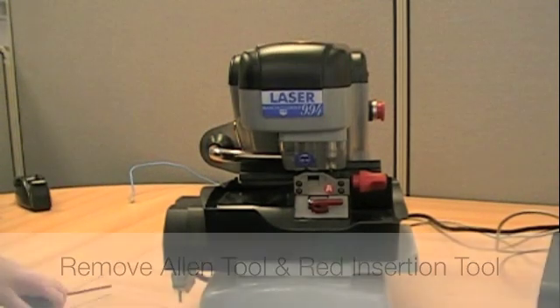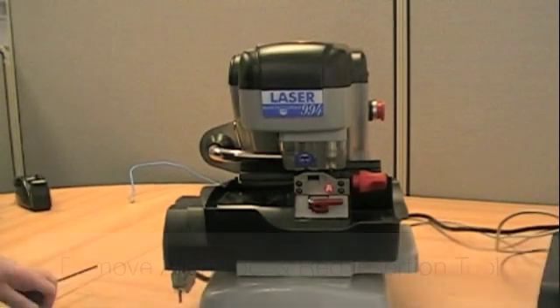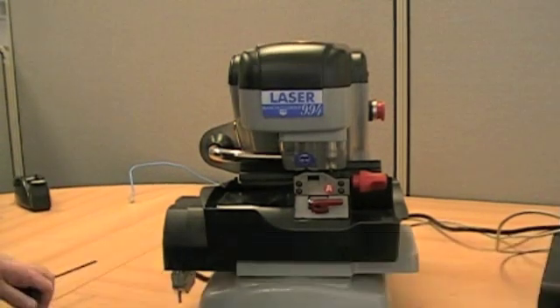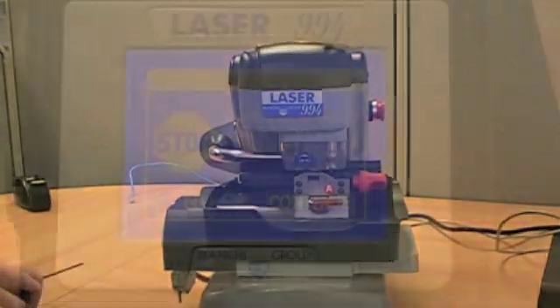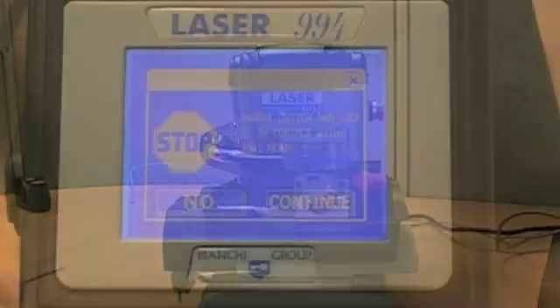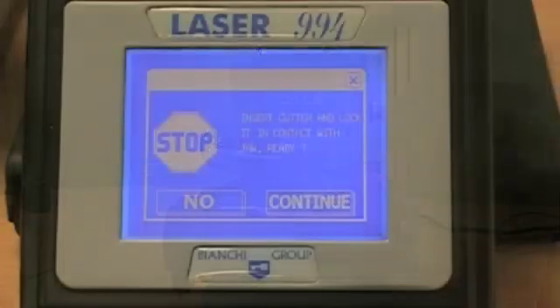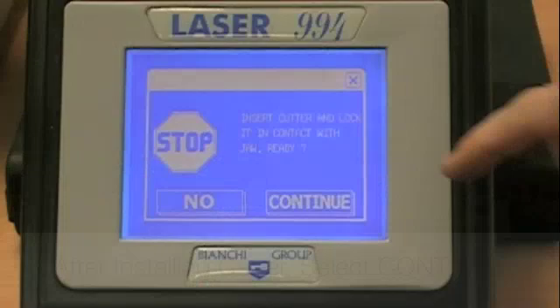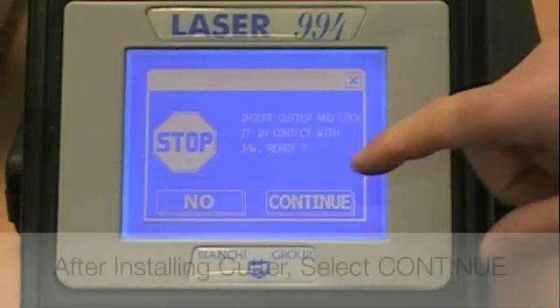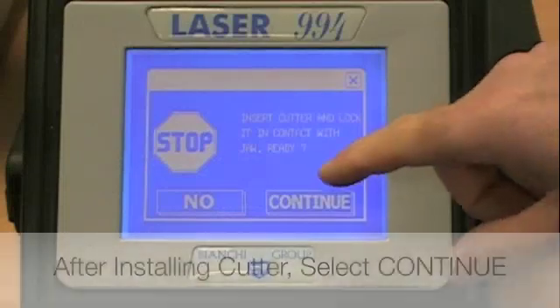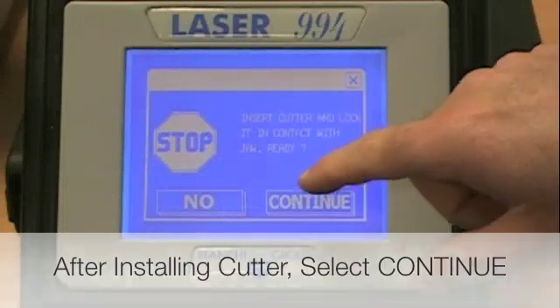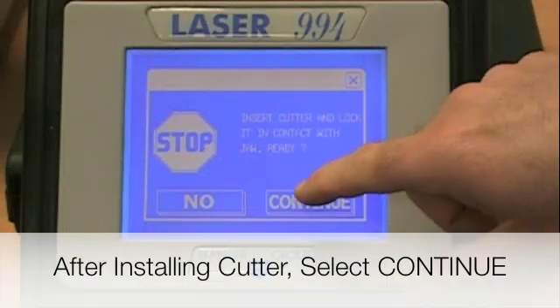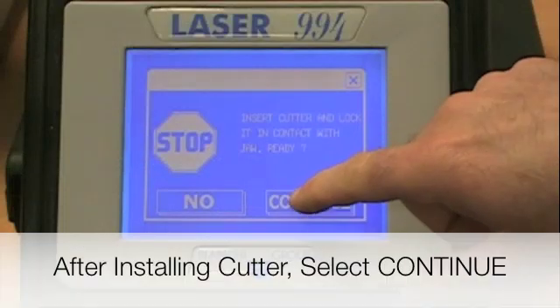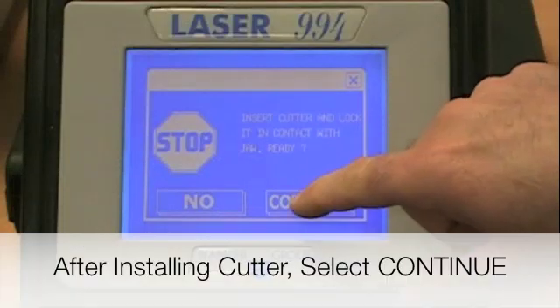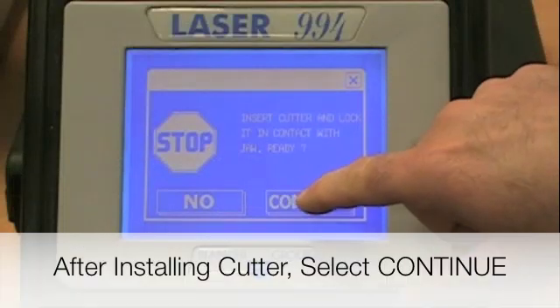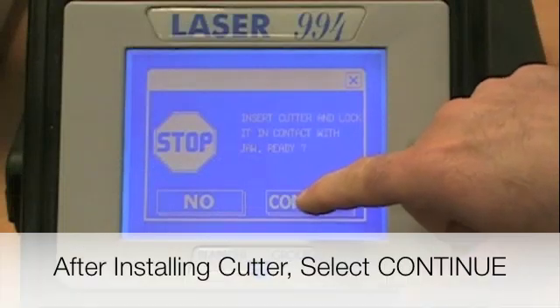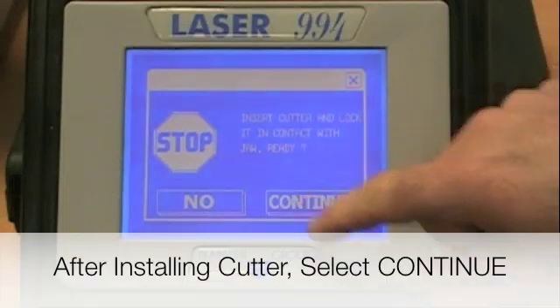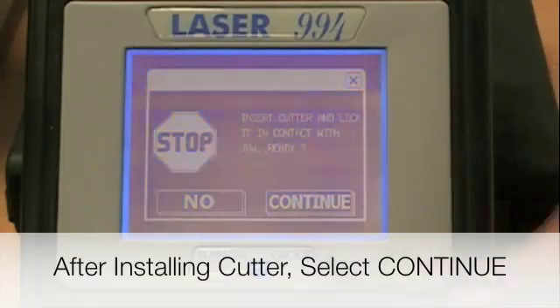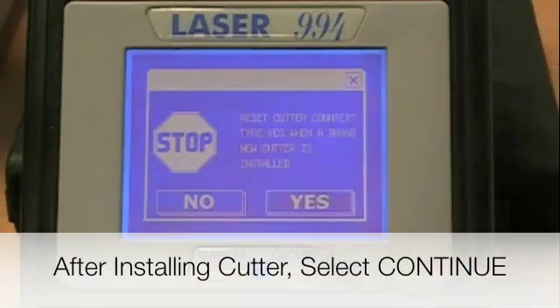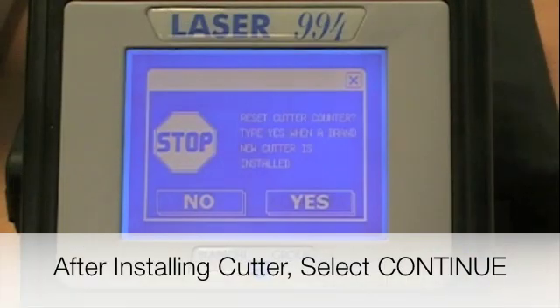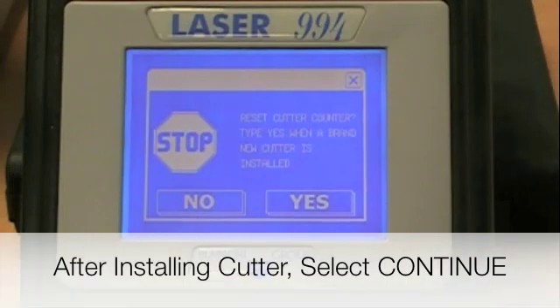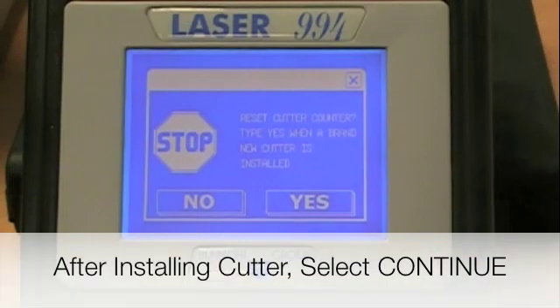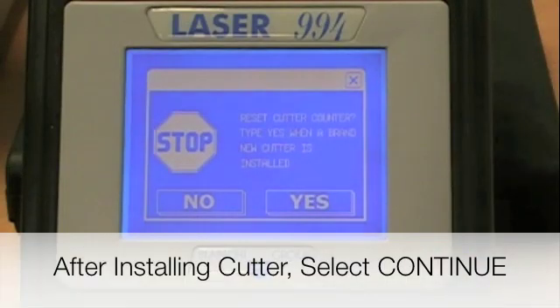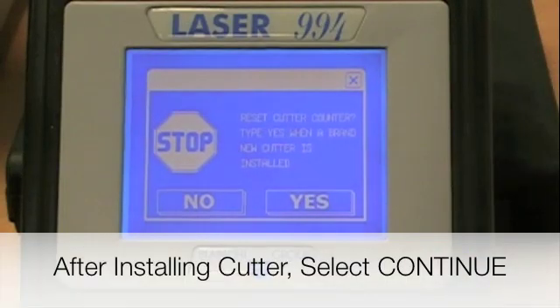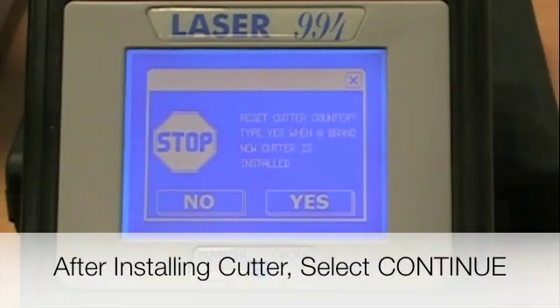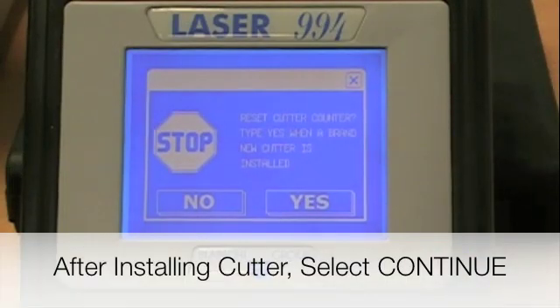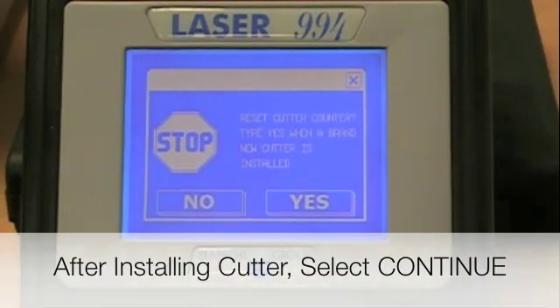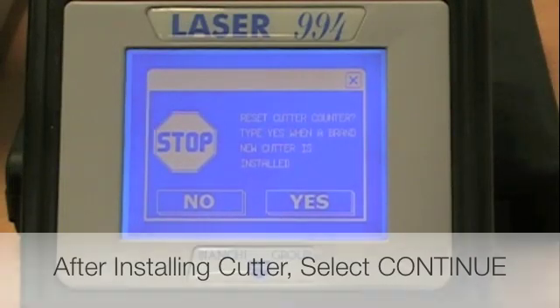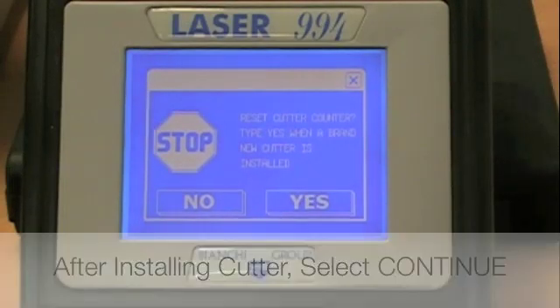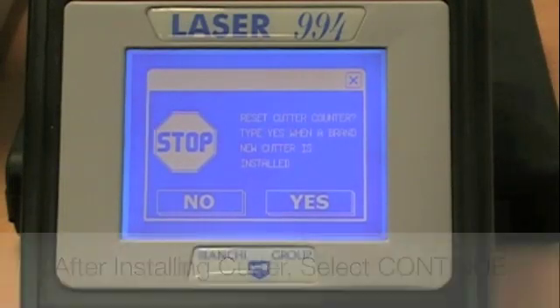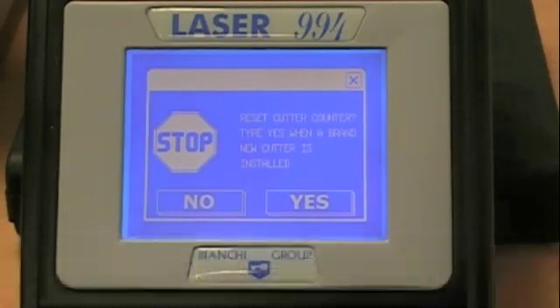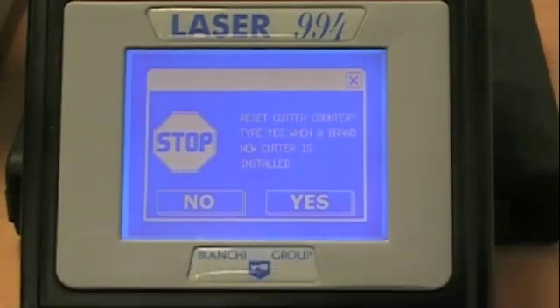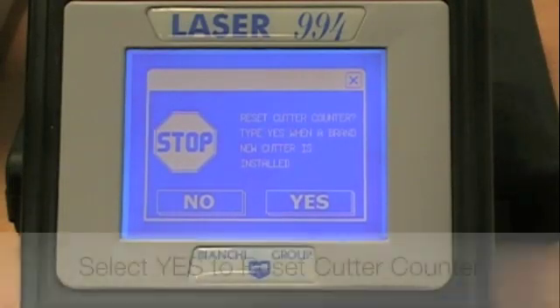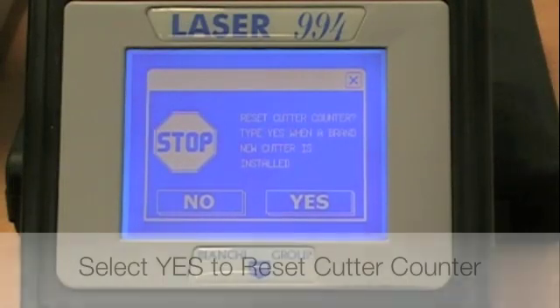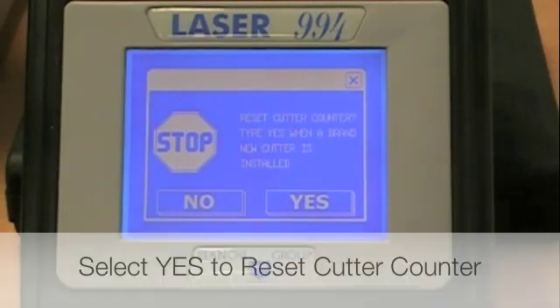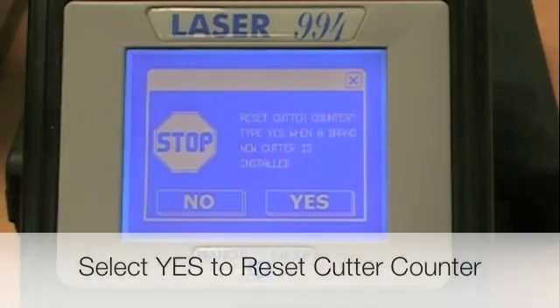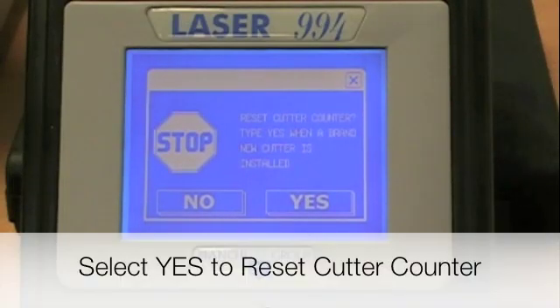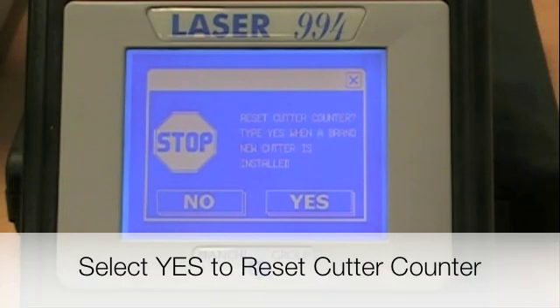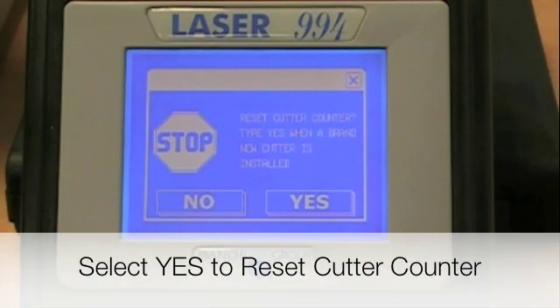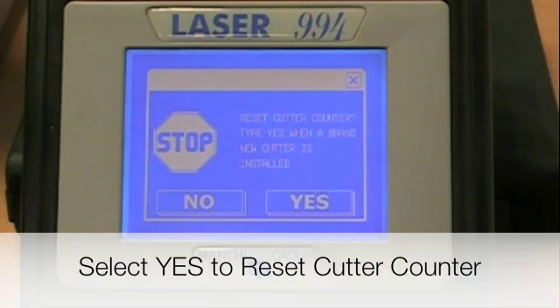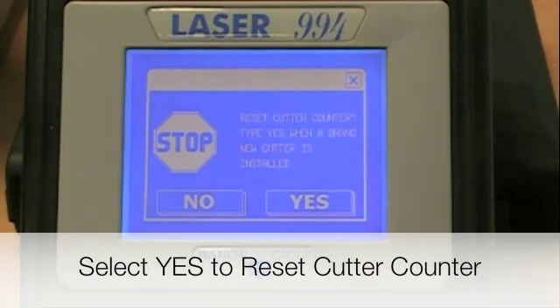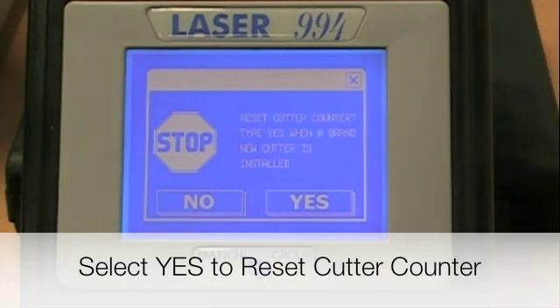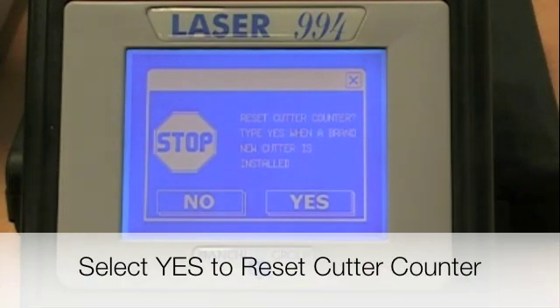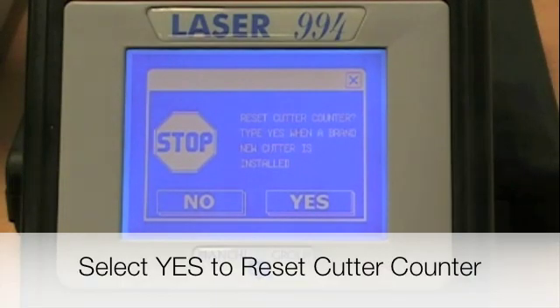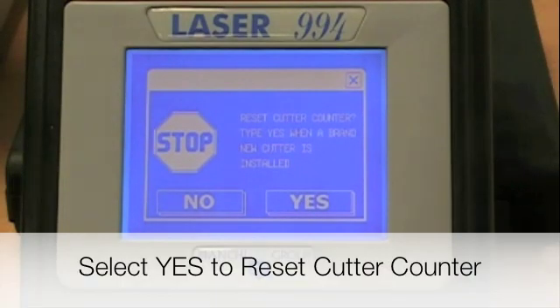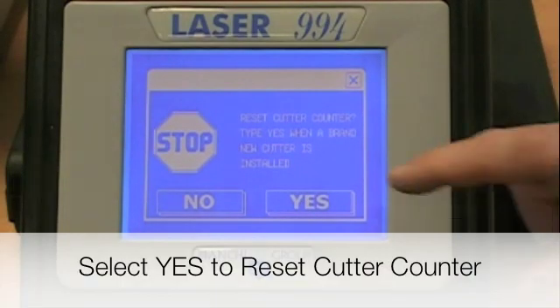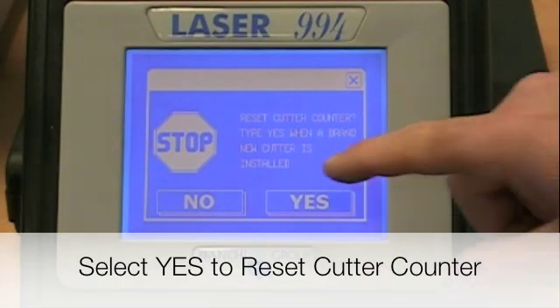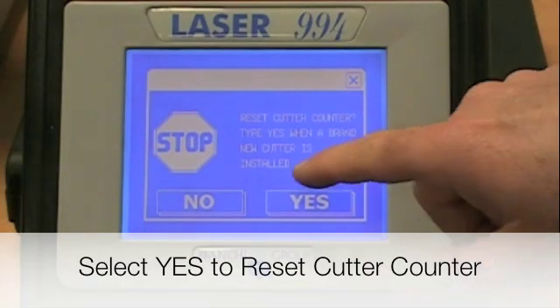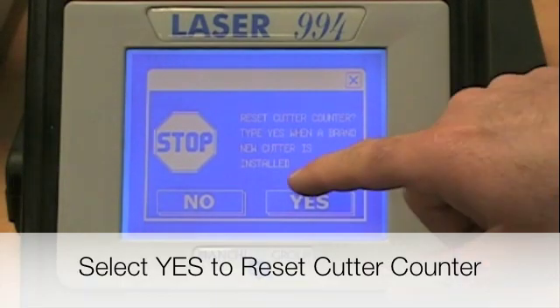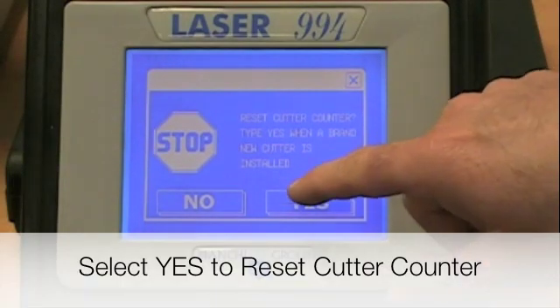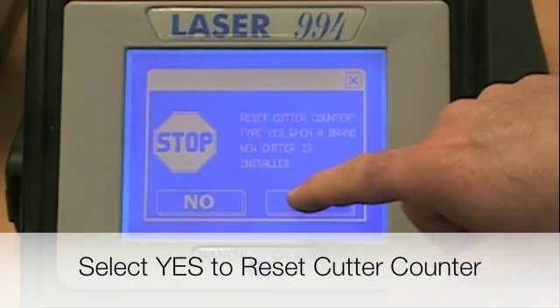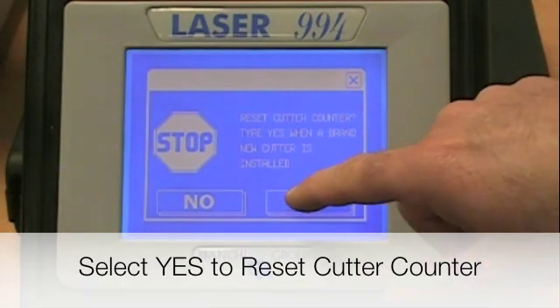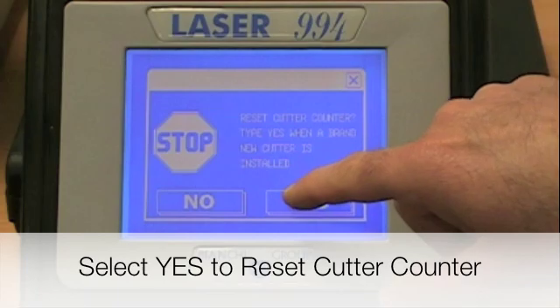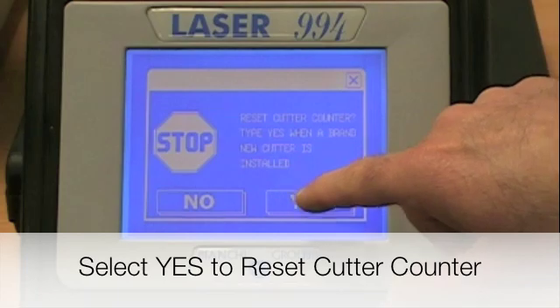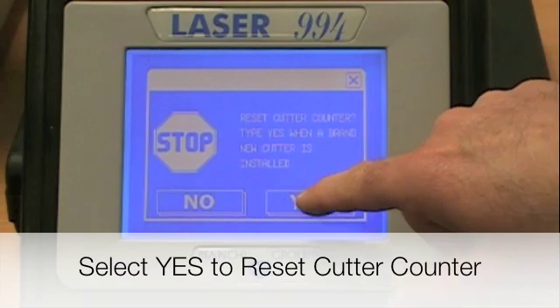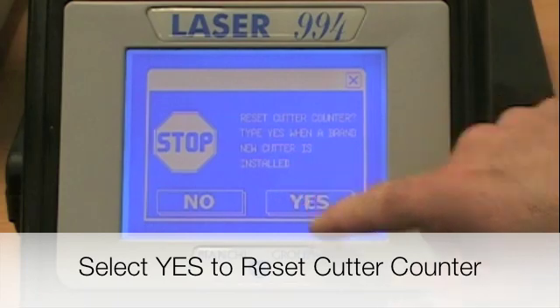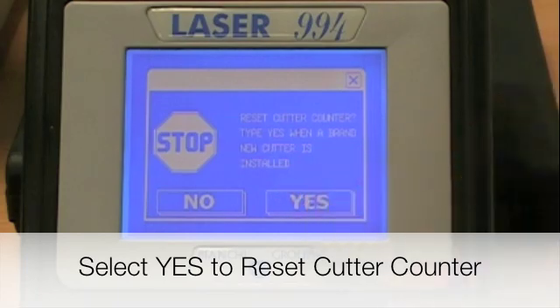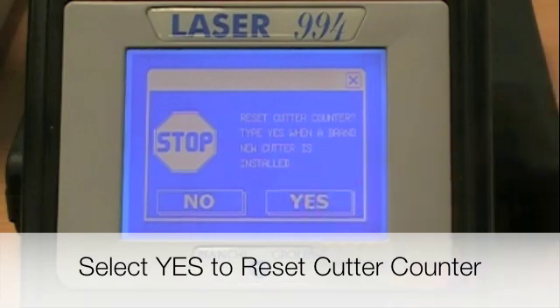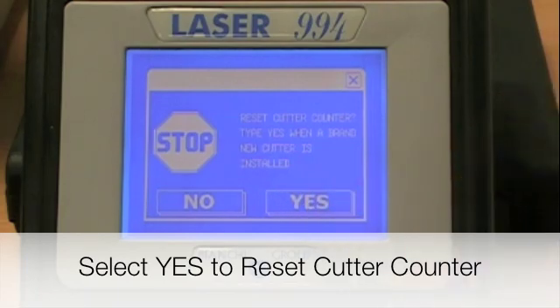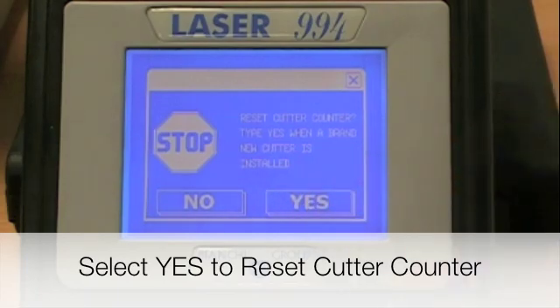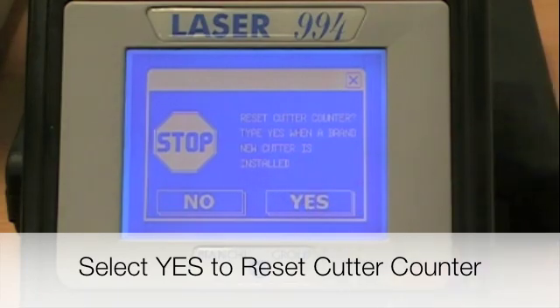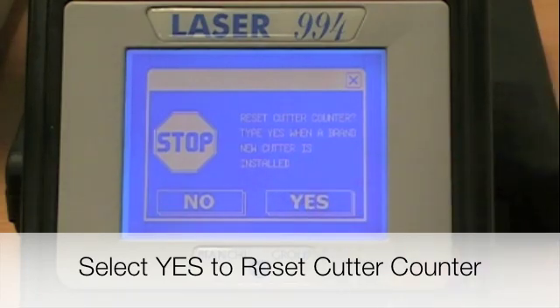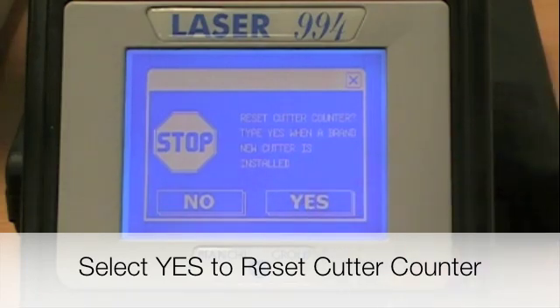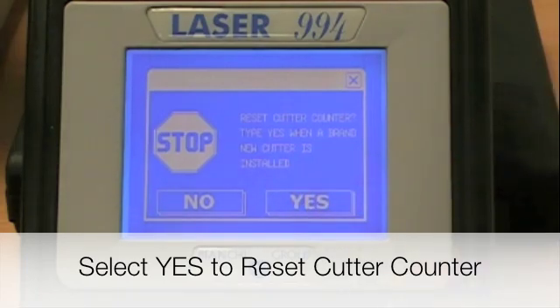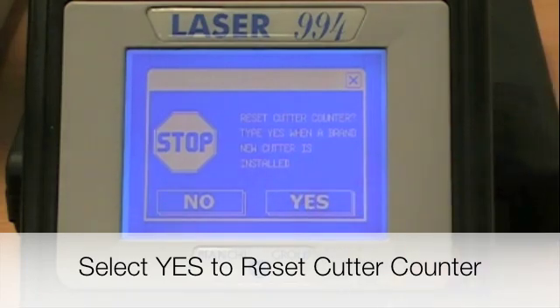Go ahead and press Continue, then say yes to resetting the counter. Start will start the plan.